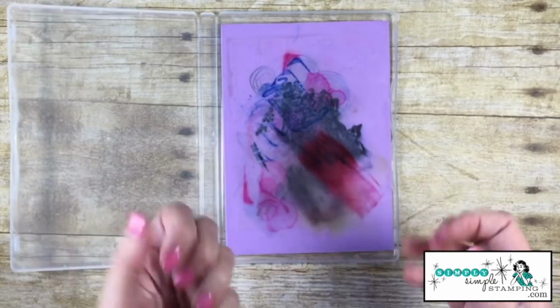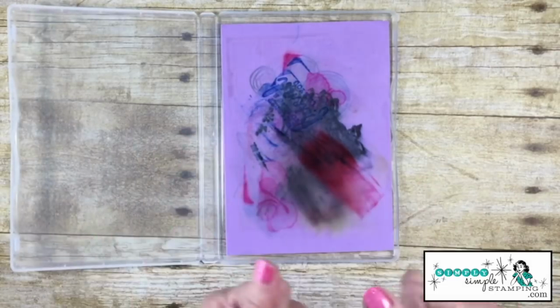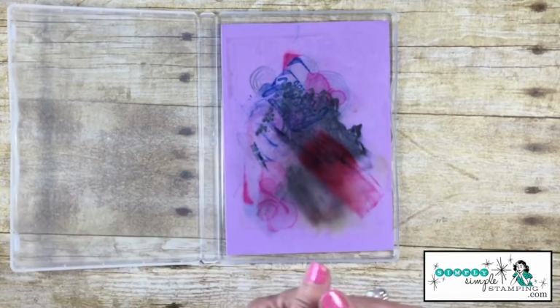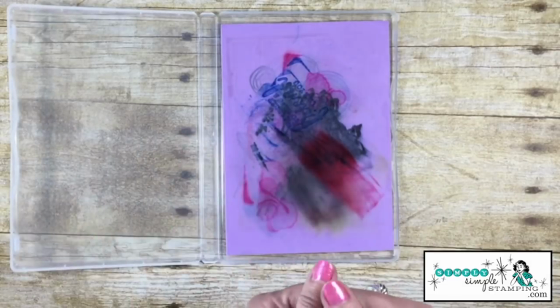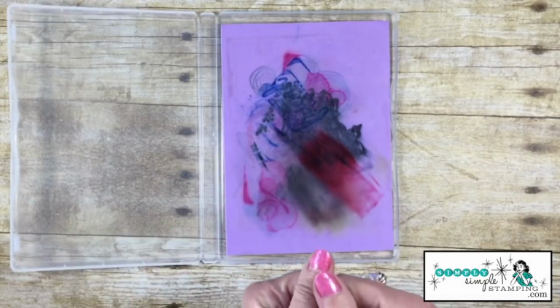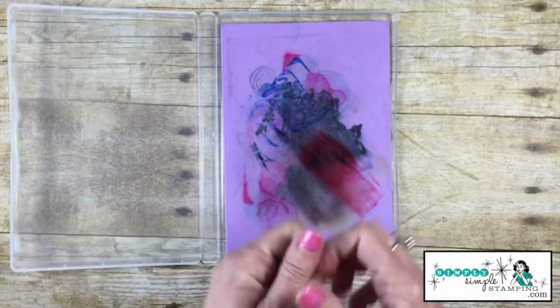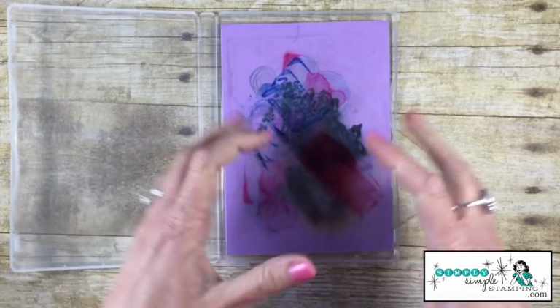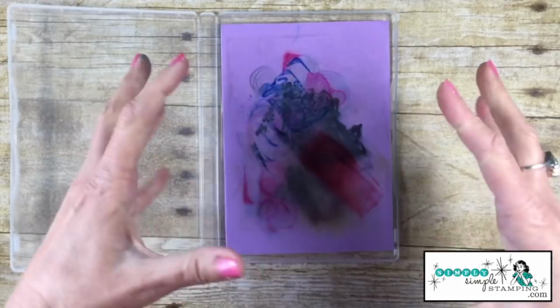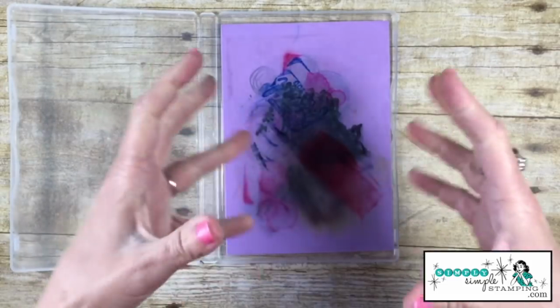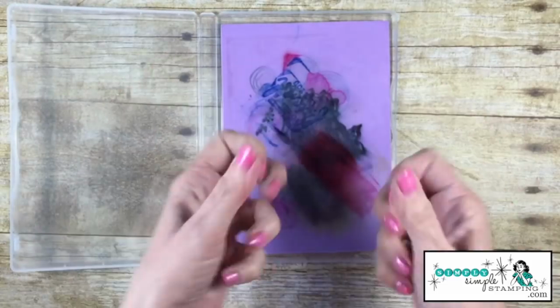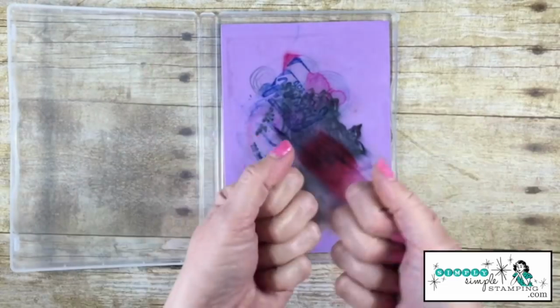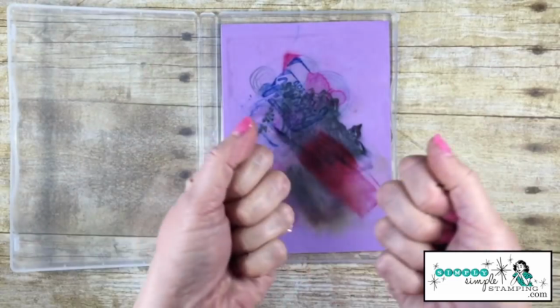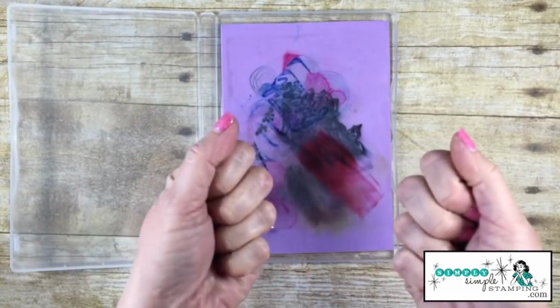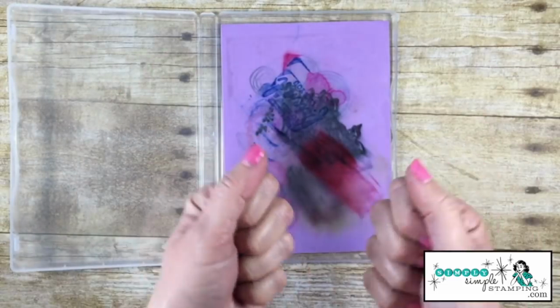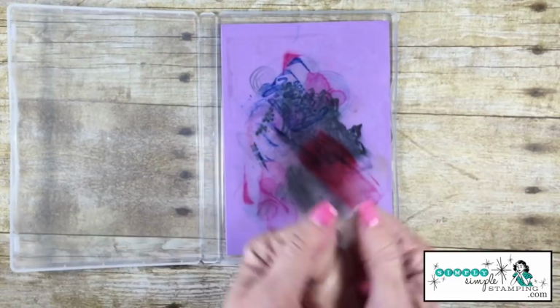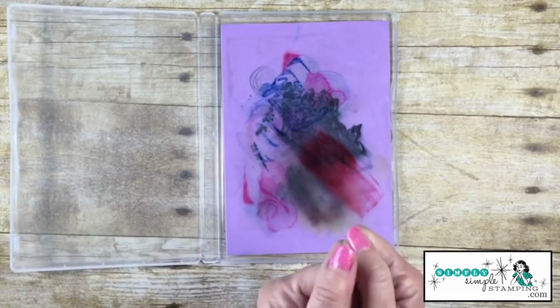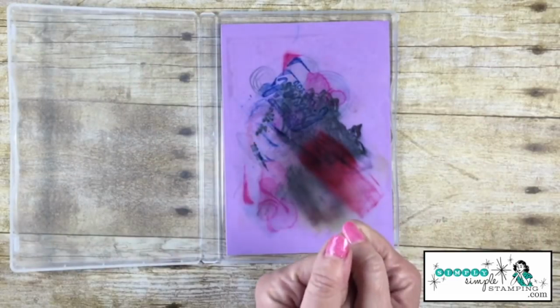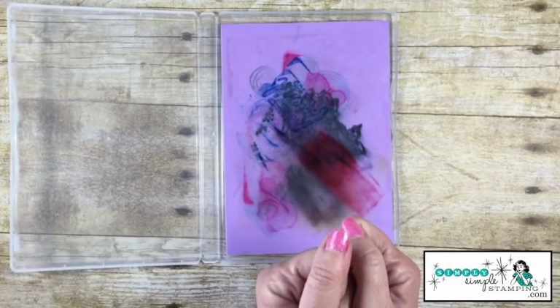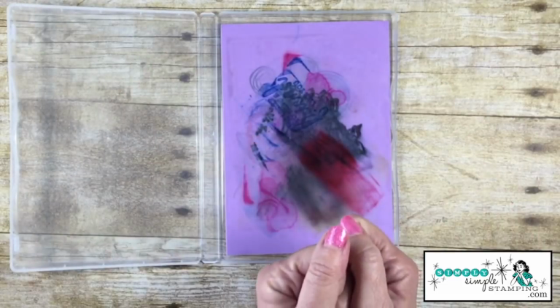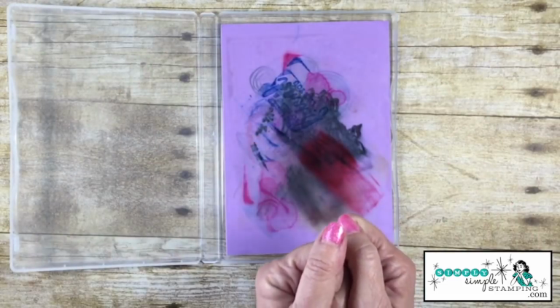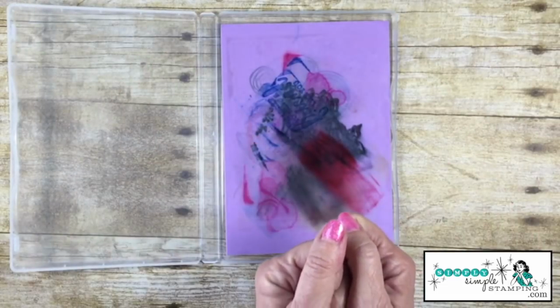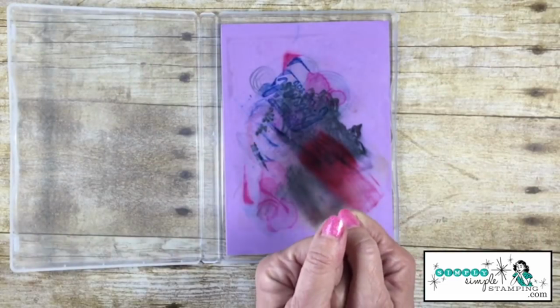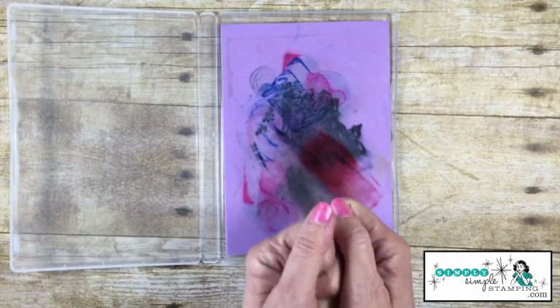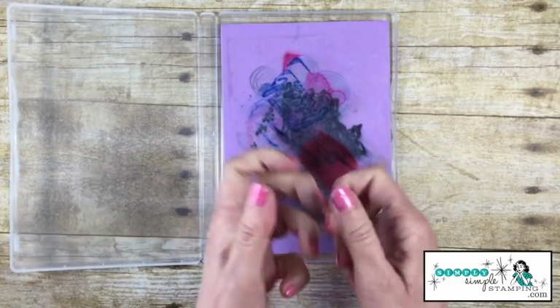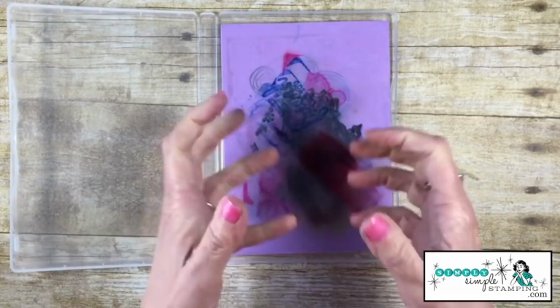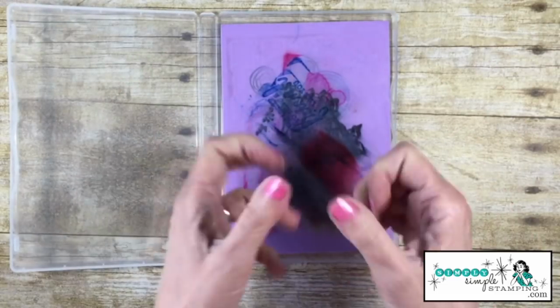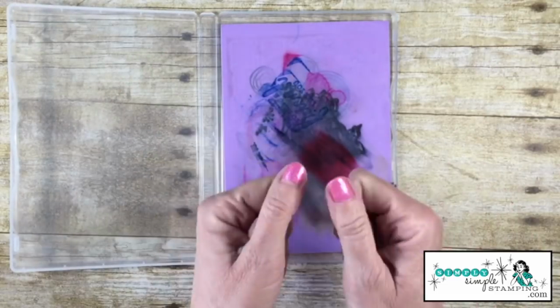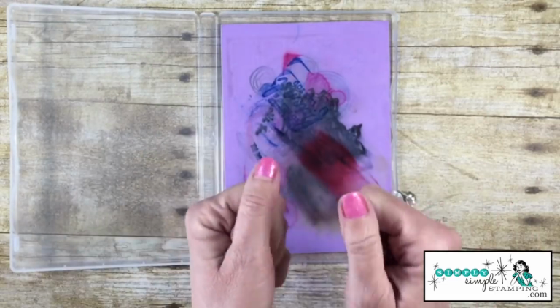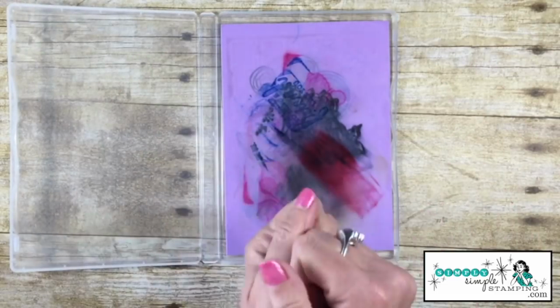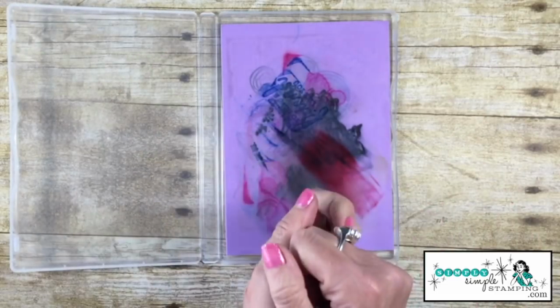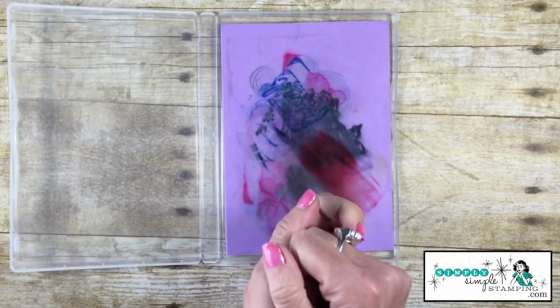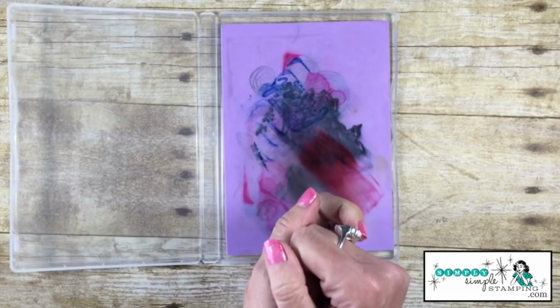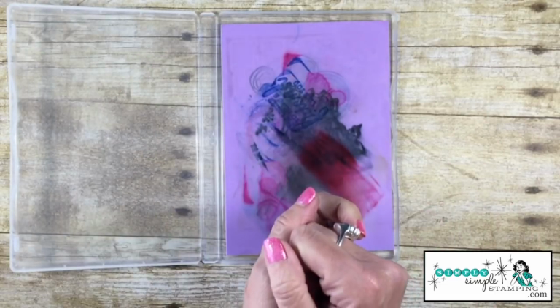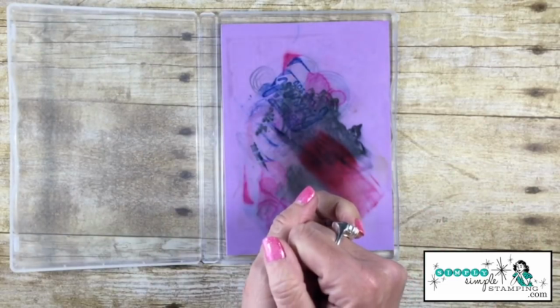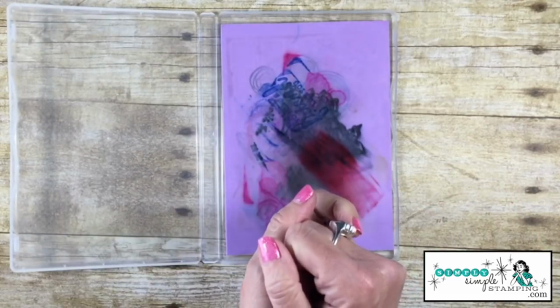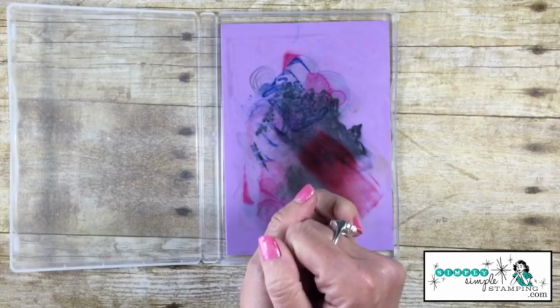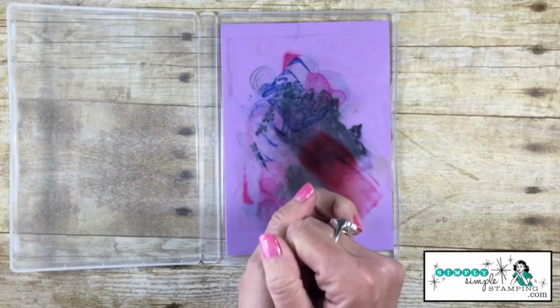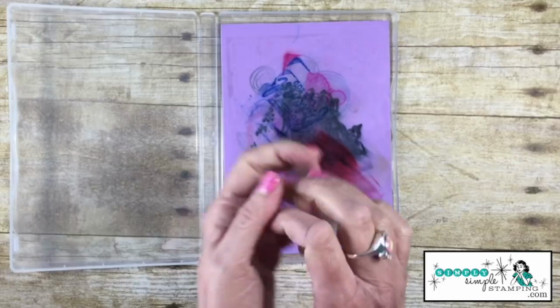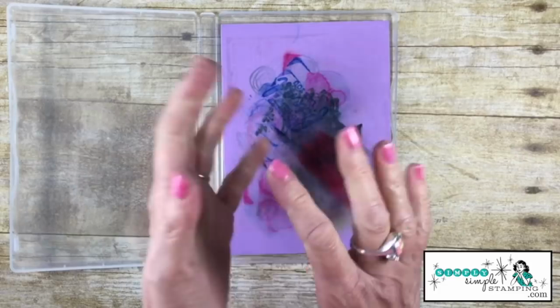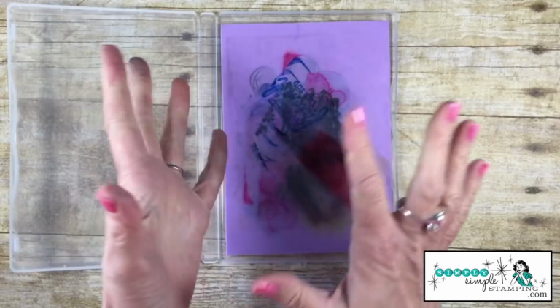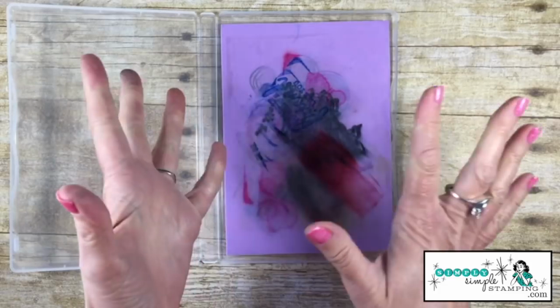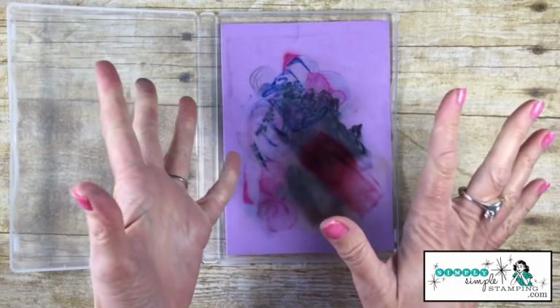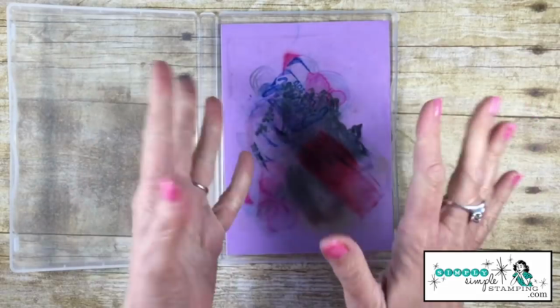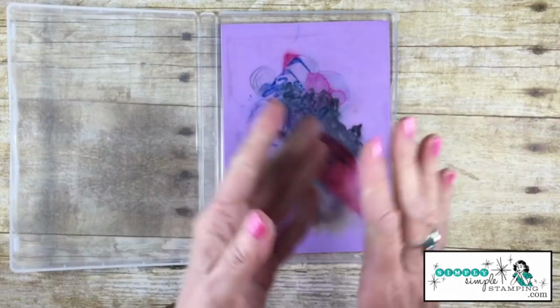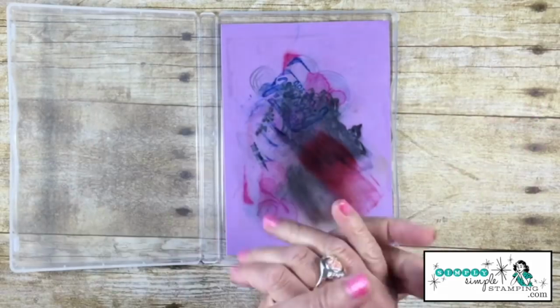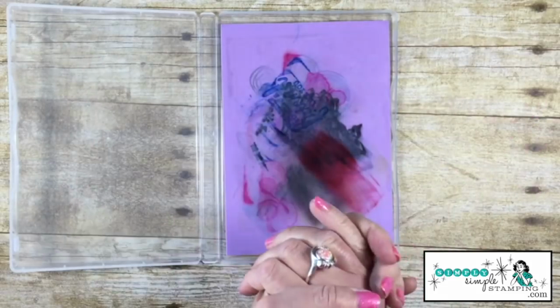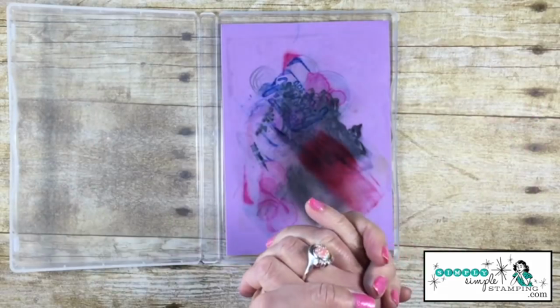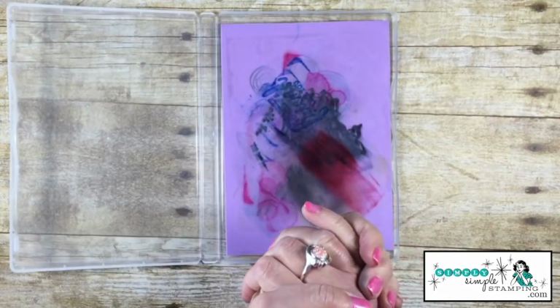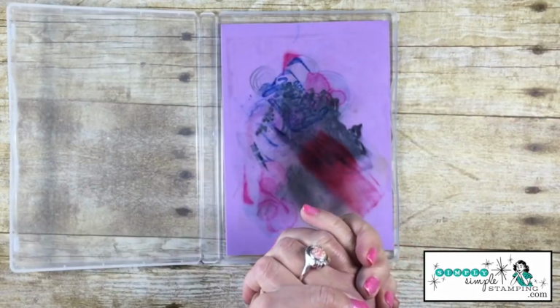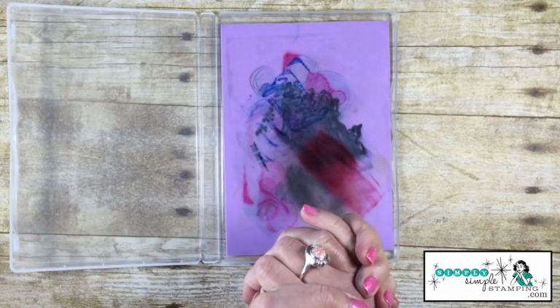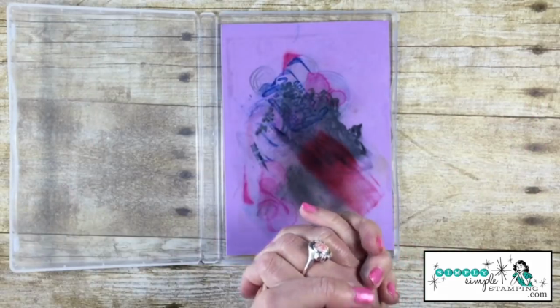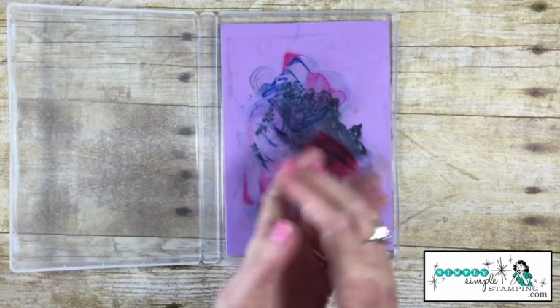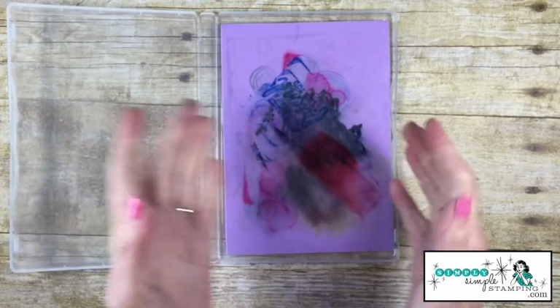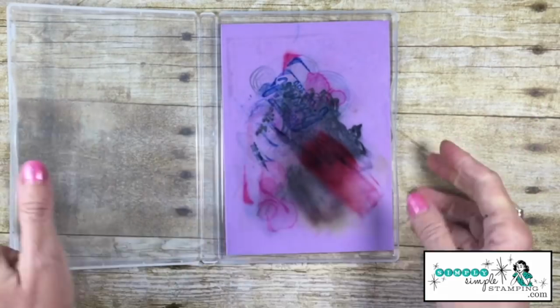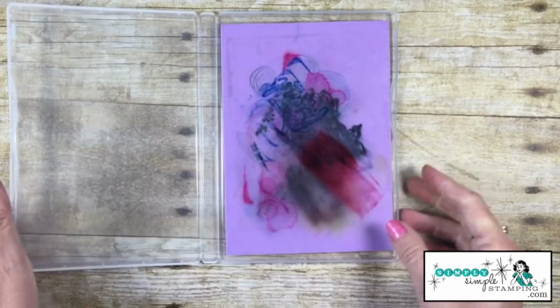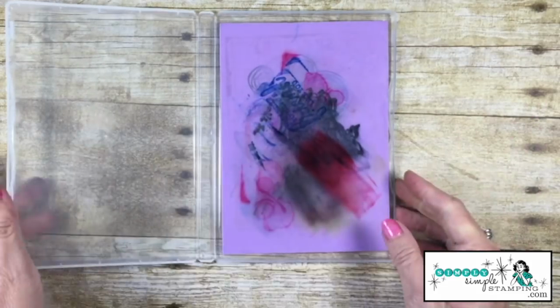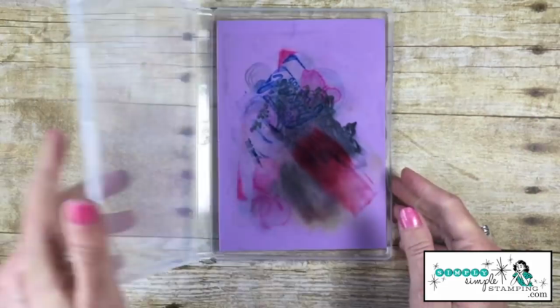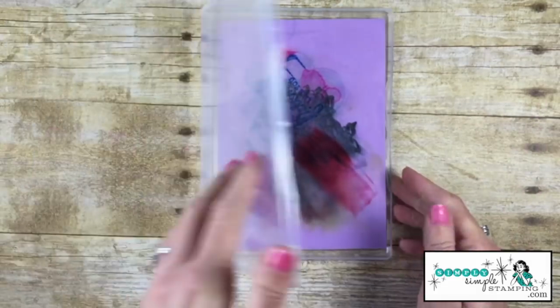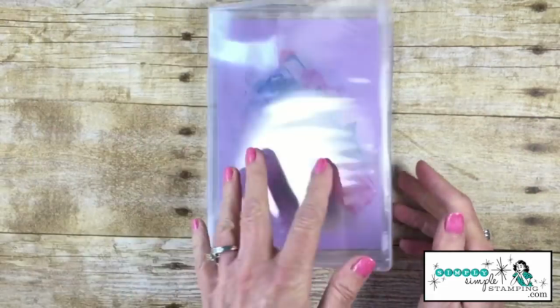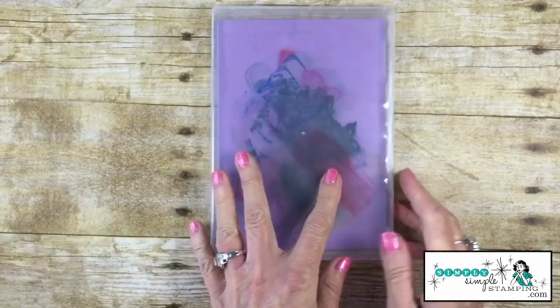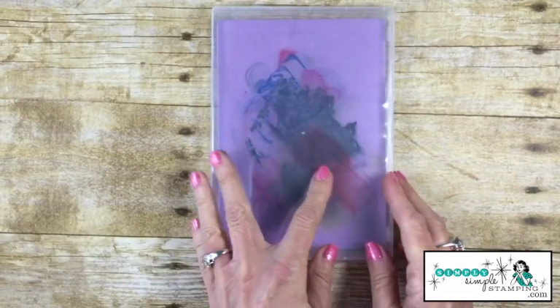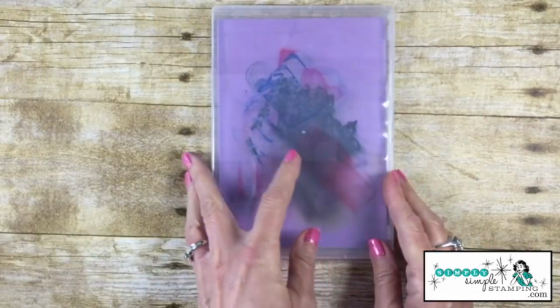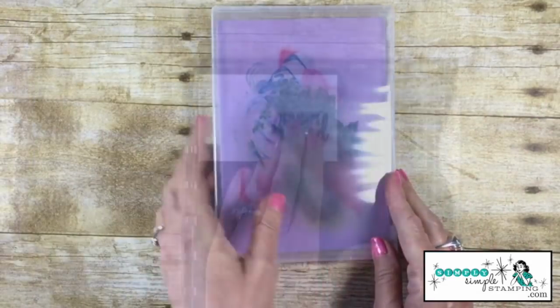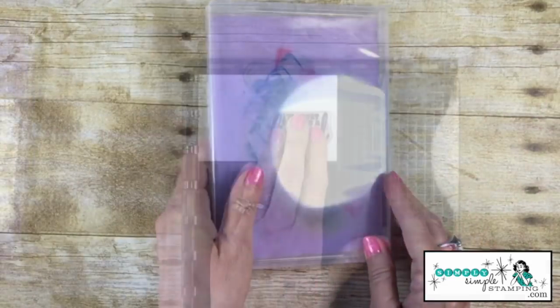It's going to get a lot of ink on it. When it gets a lot of ink, it's just time to take it over to the sink, run some cool water over it, rinse it out, and start again.